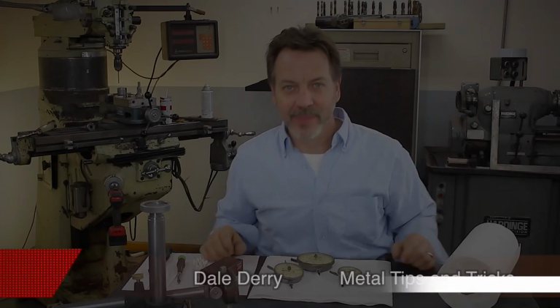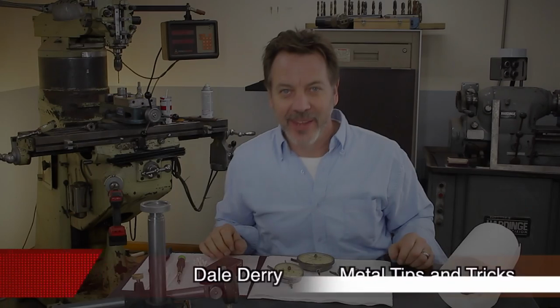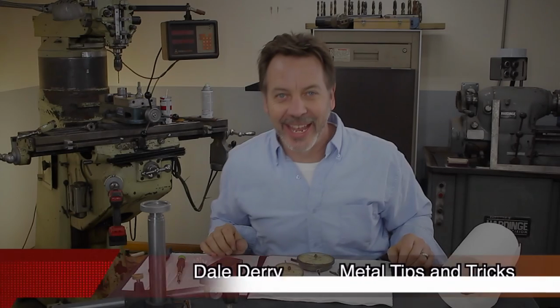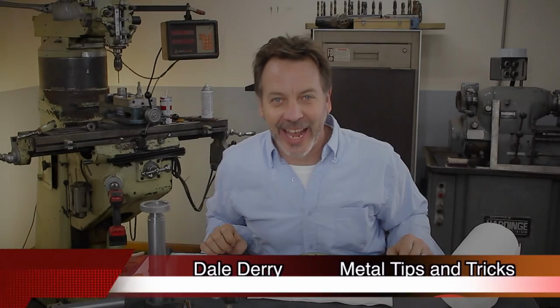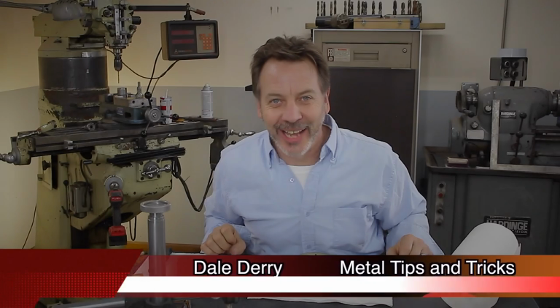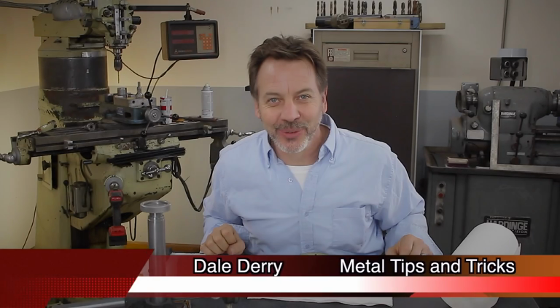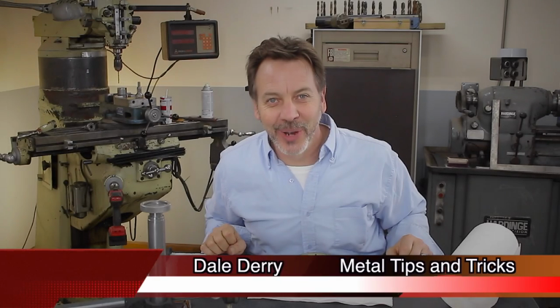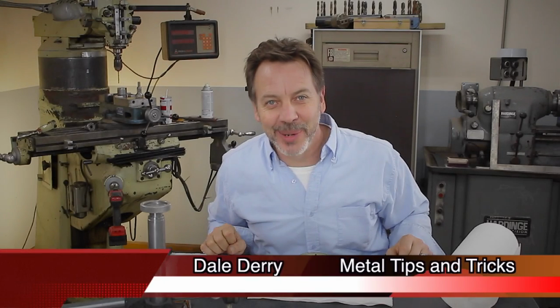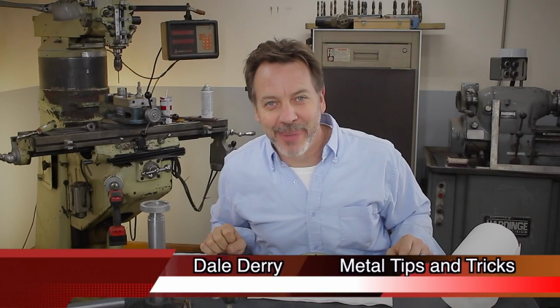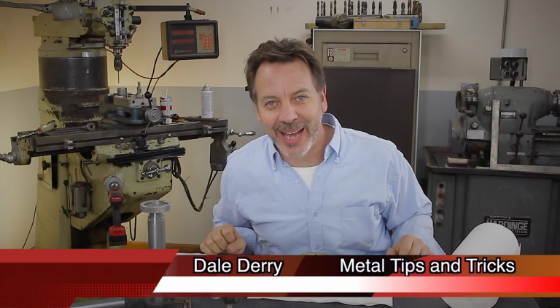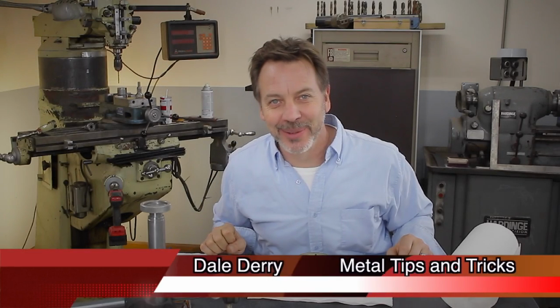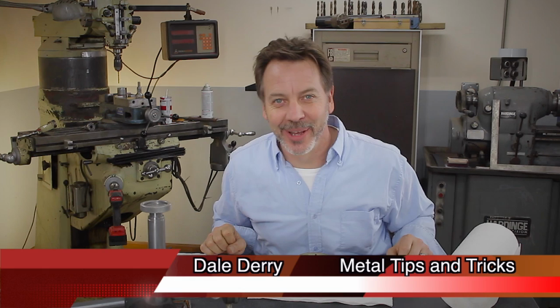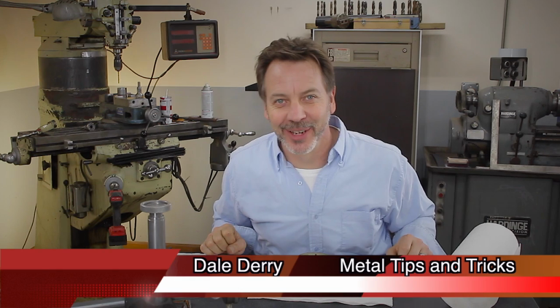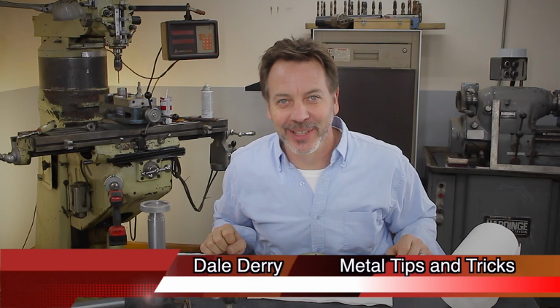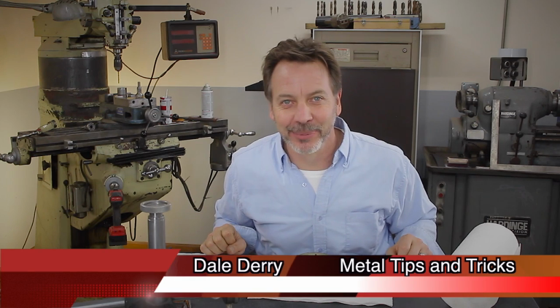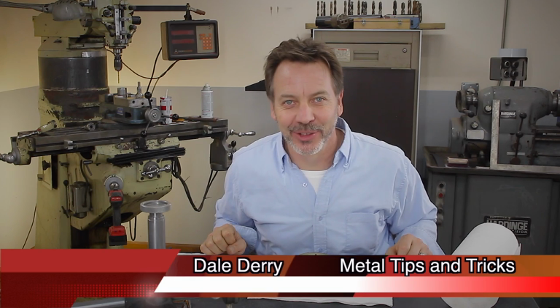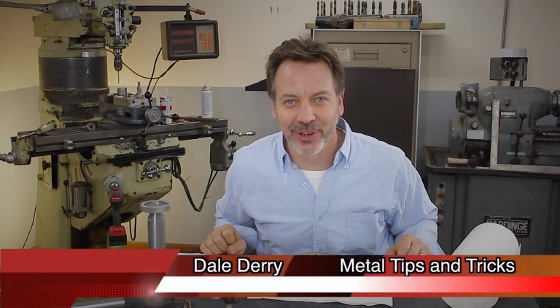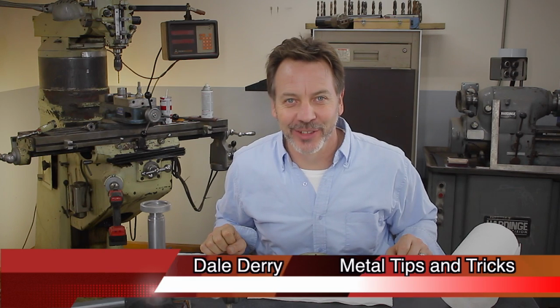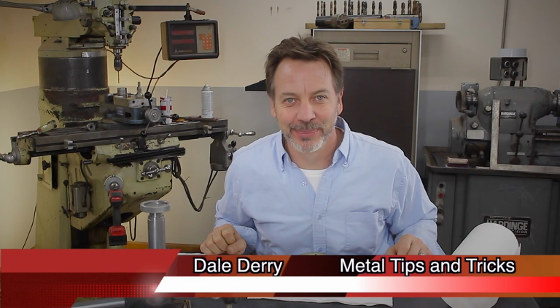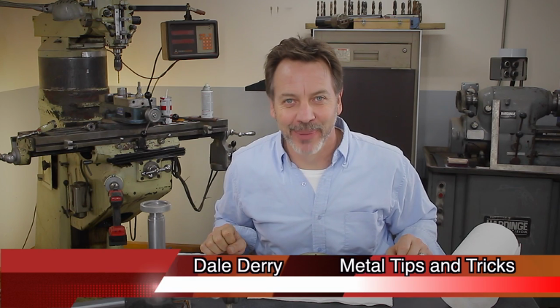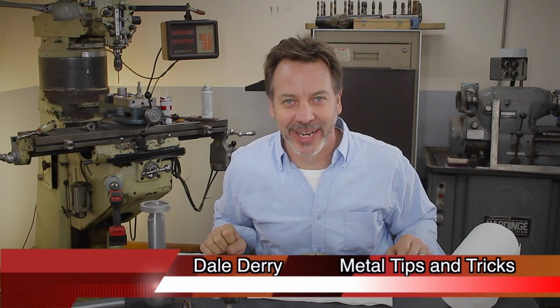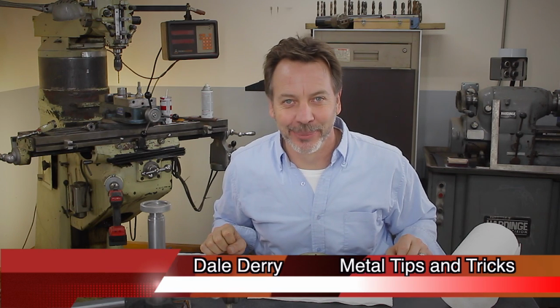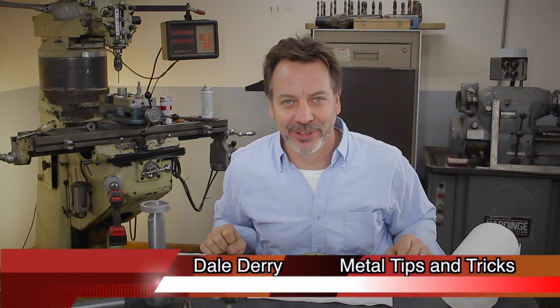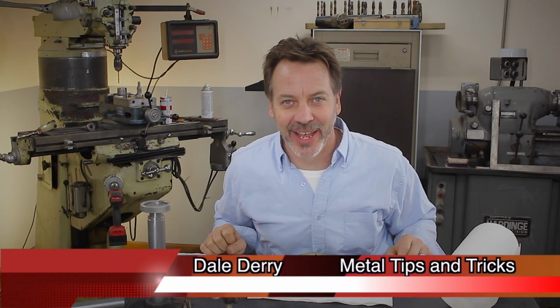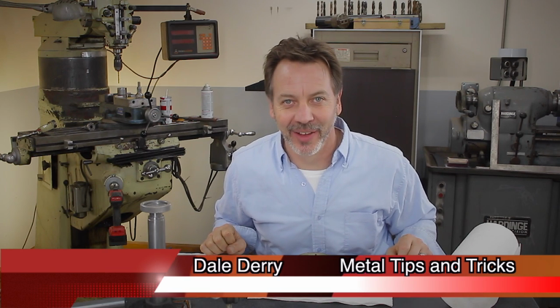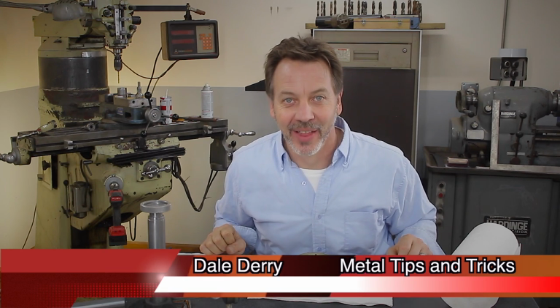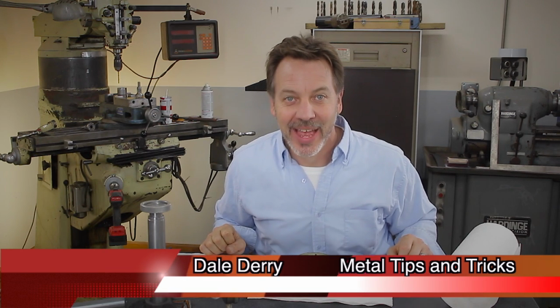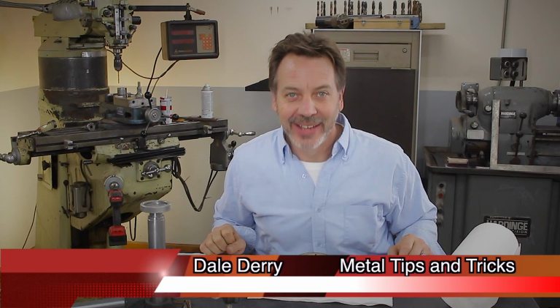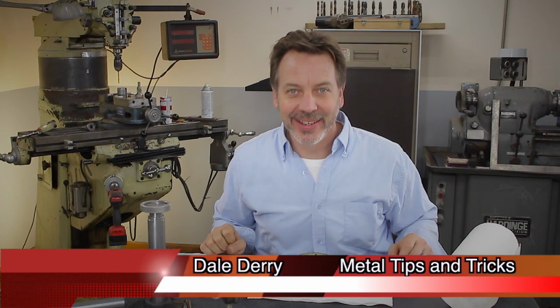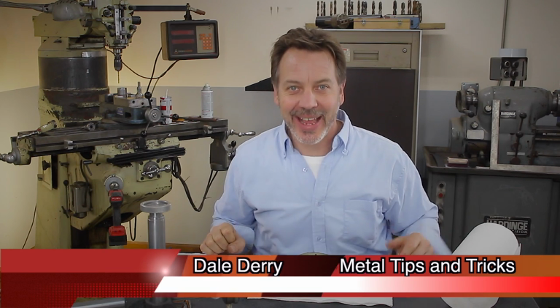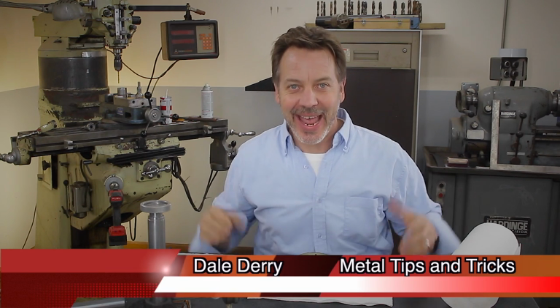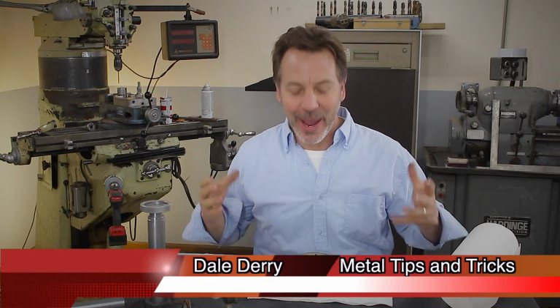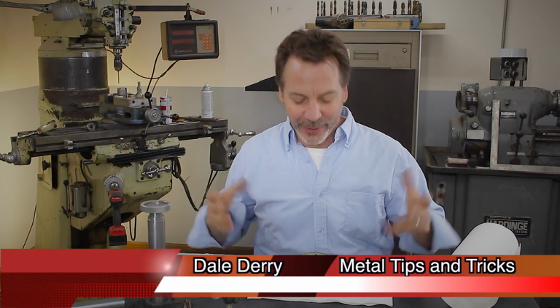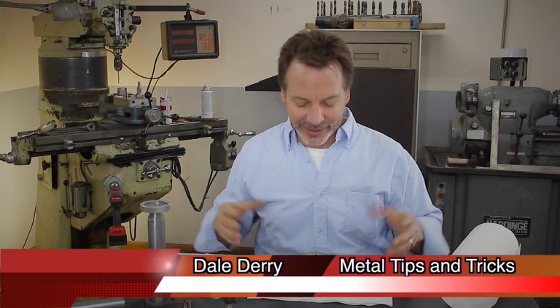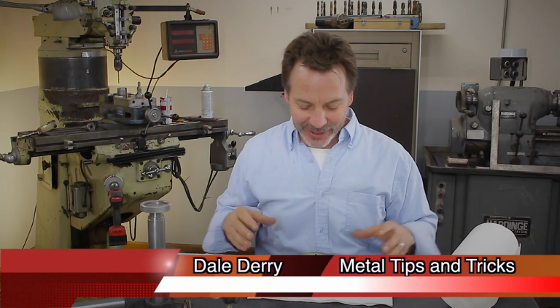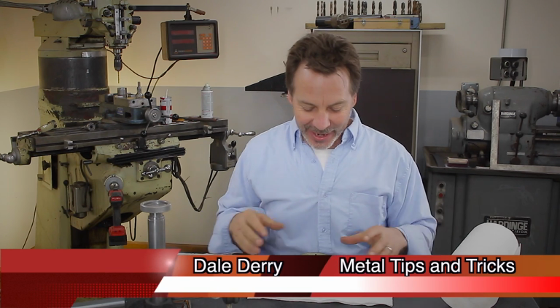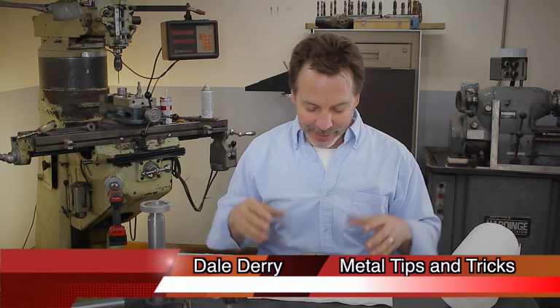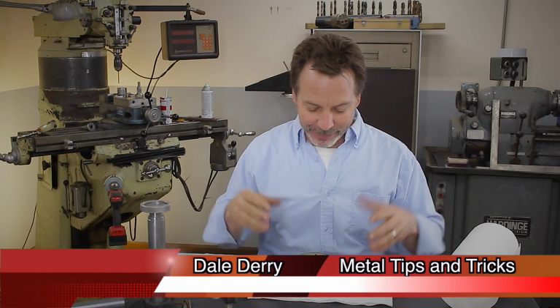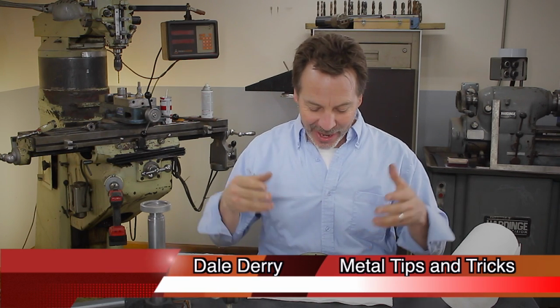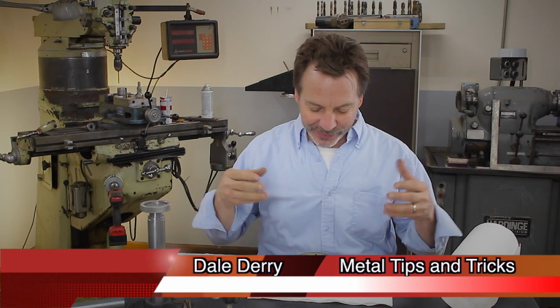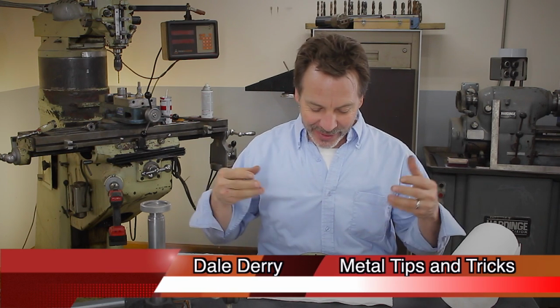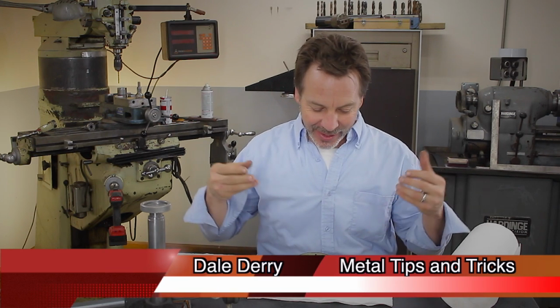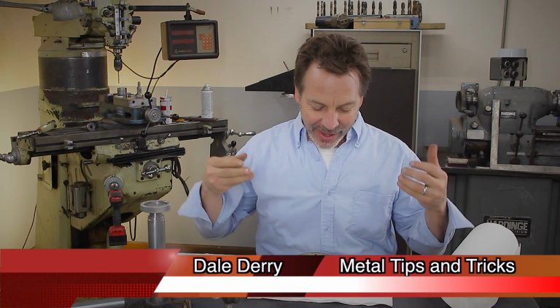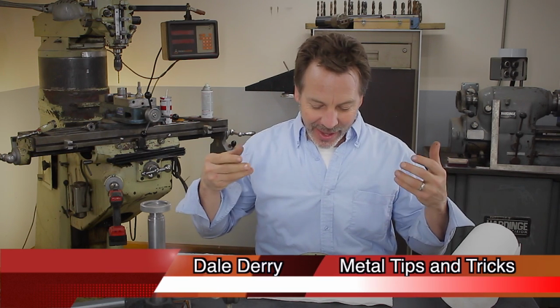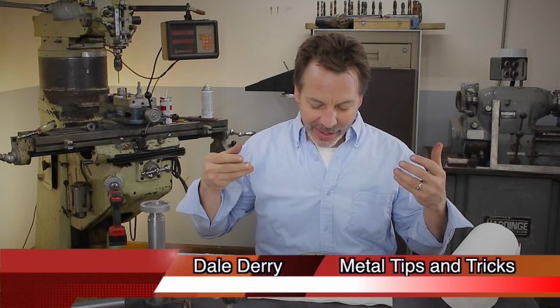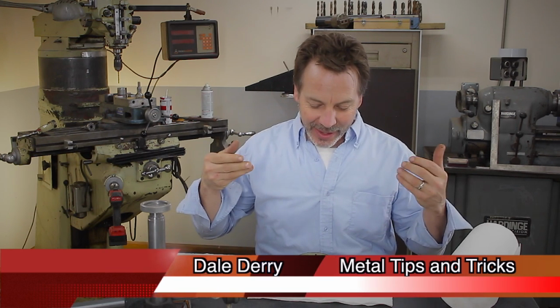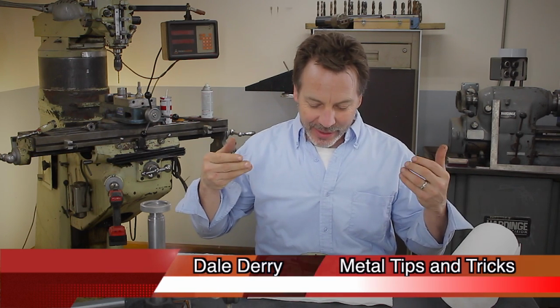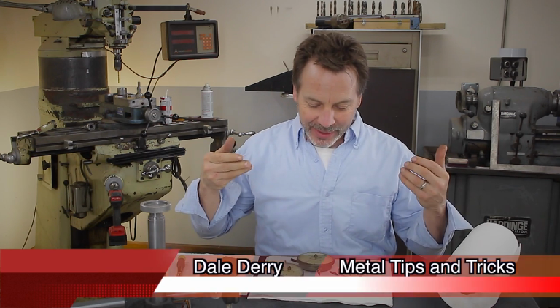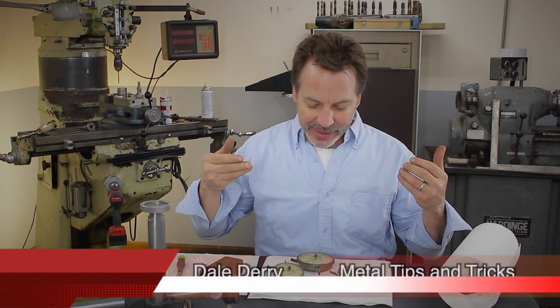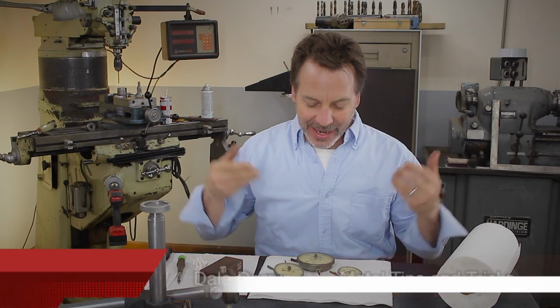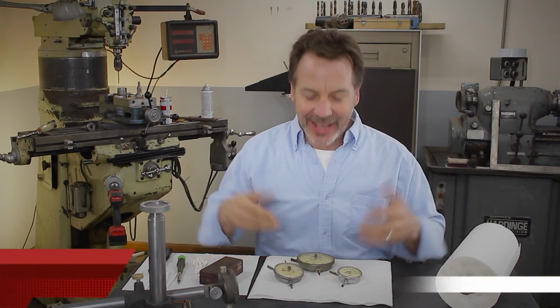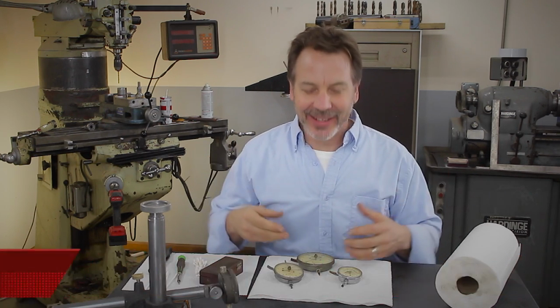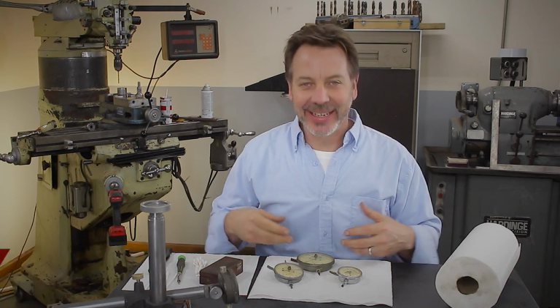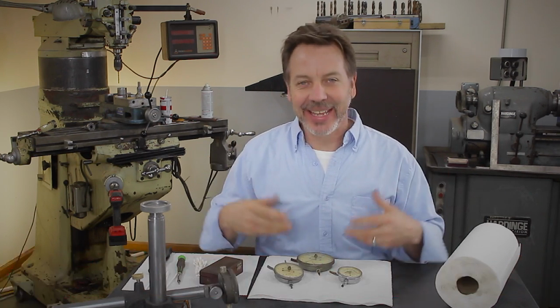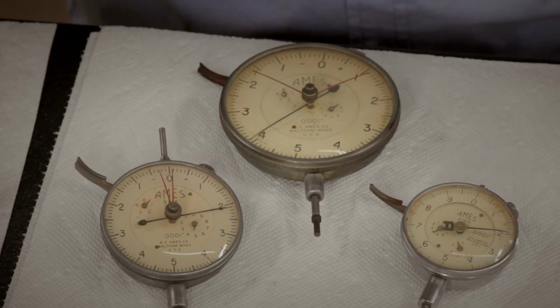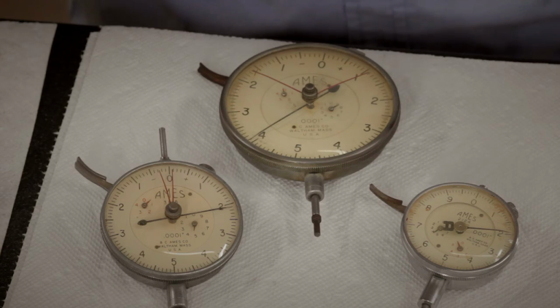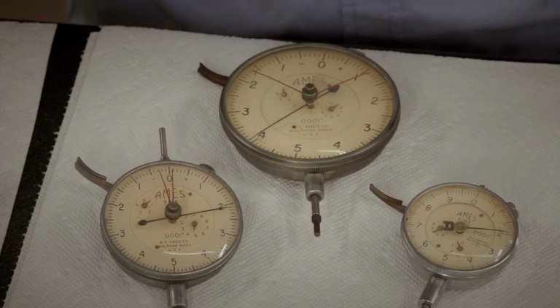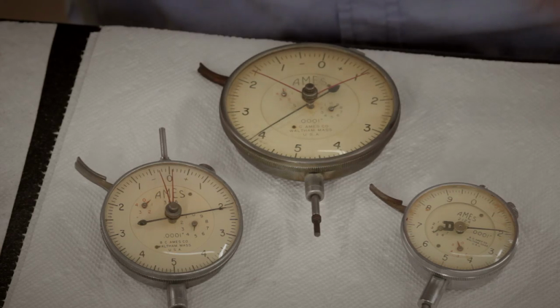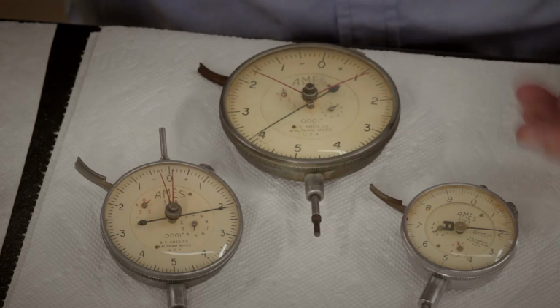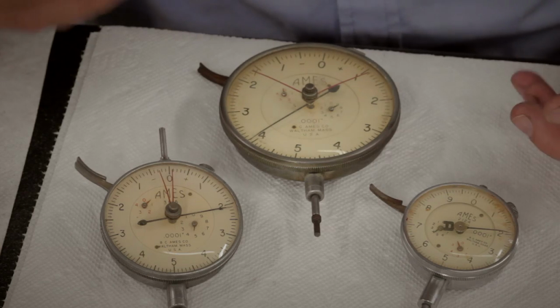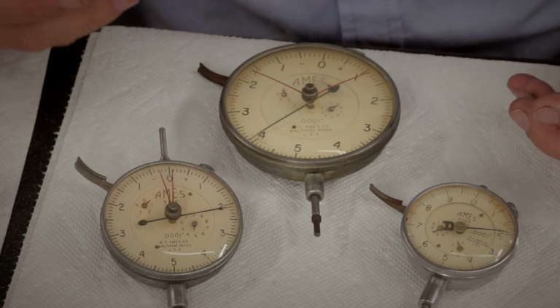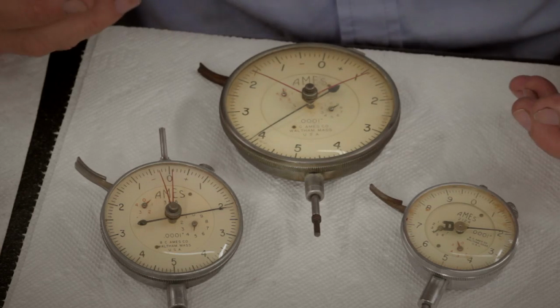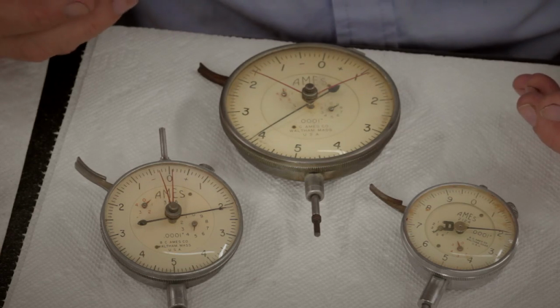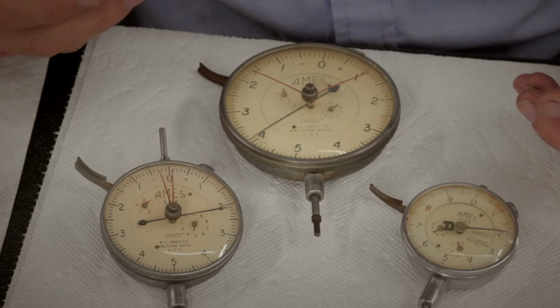Hey guys, welcome back to Metal Tips and Tricks. My name's Dale. Today I want to talk about dial indicators and cleaning them.